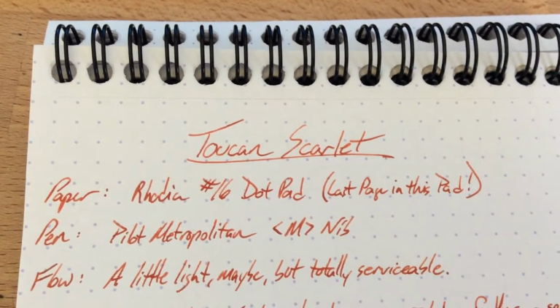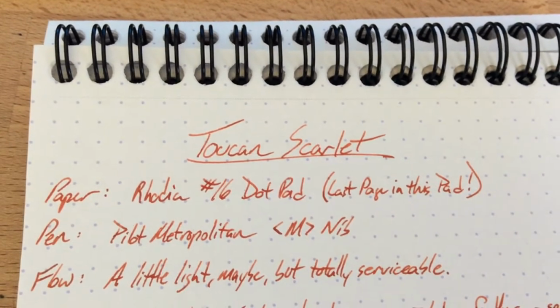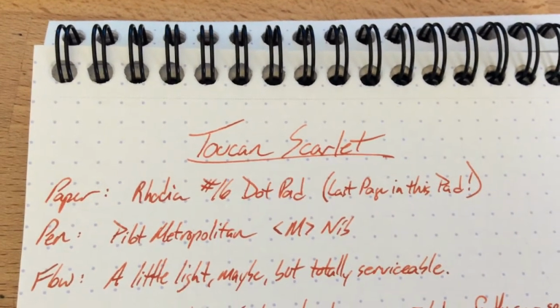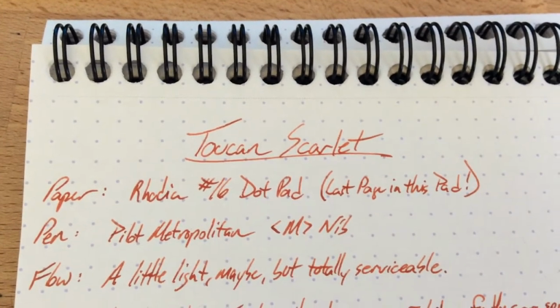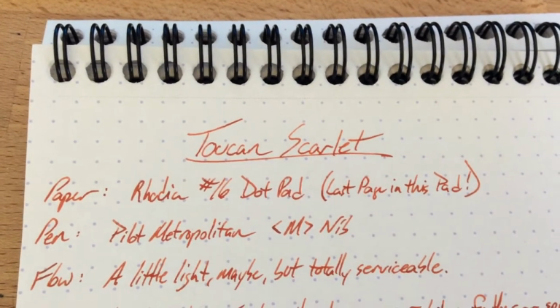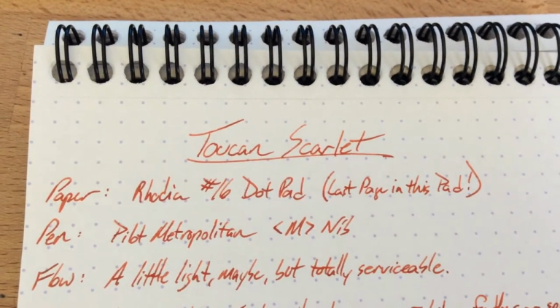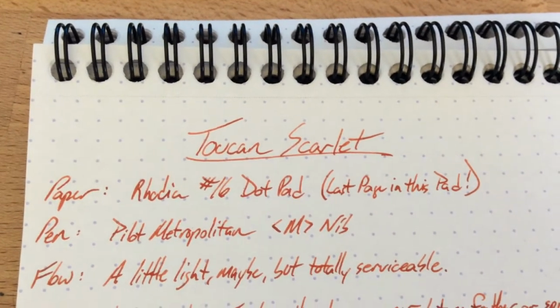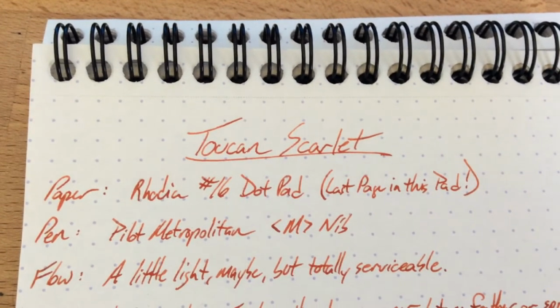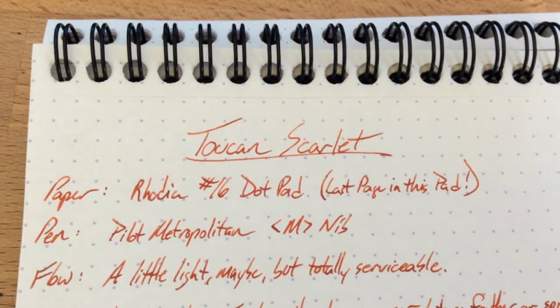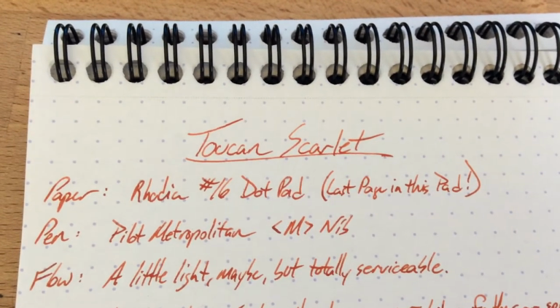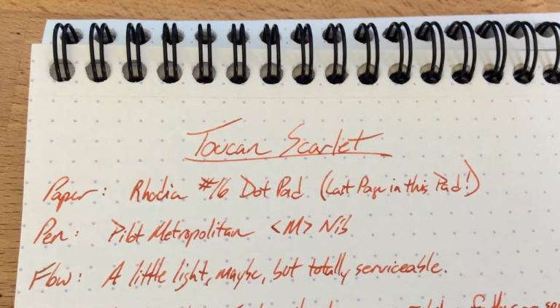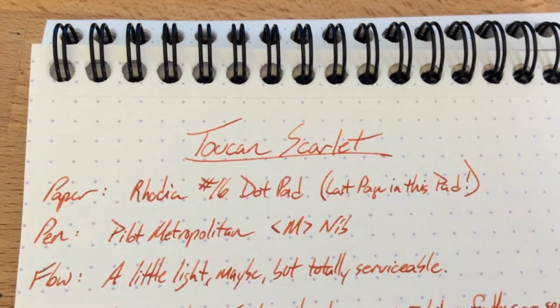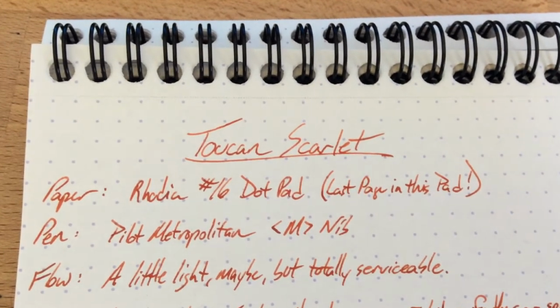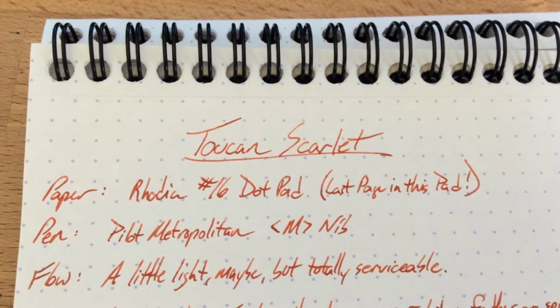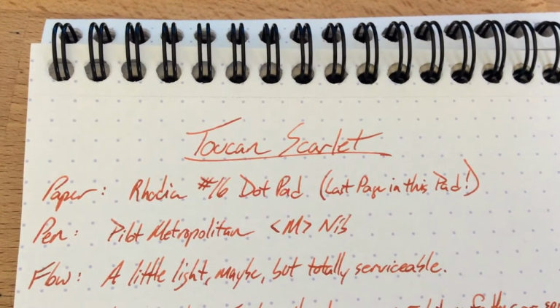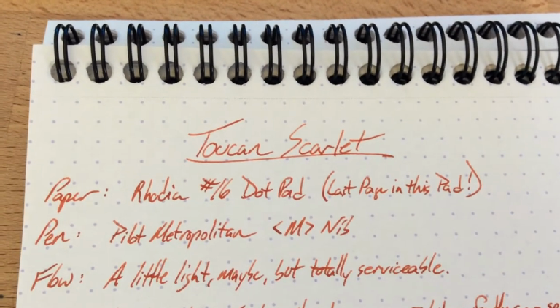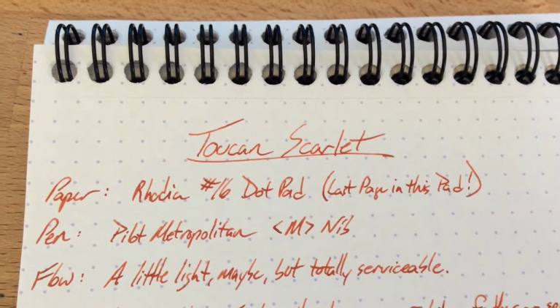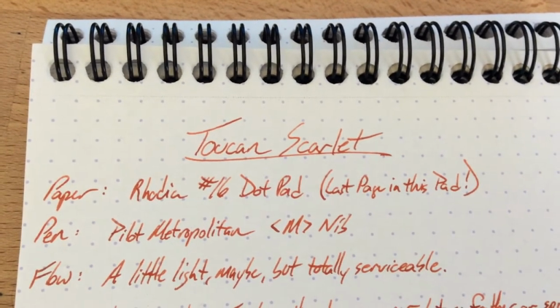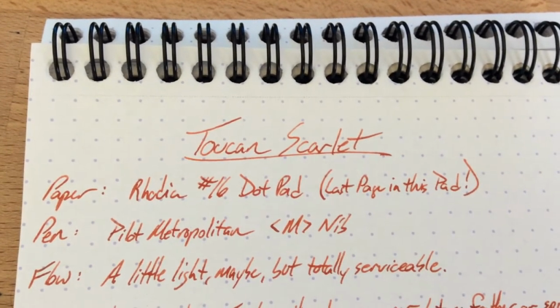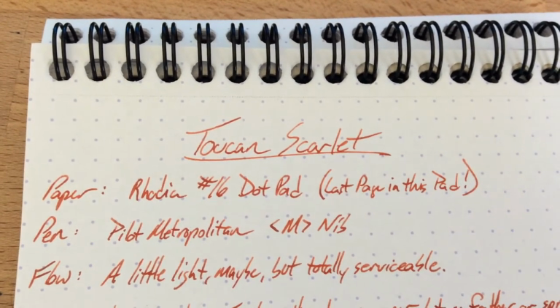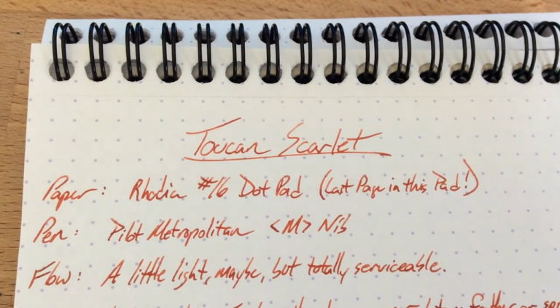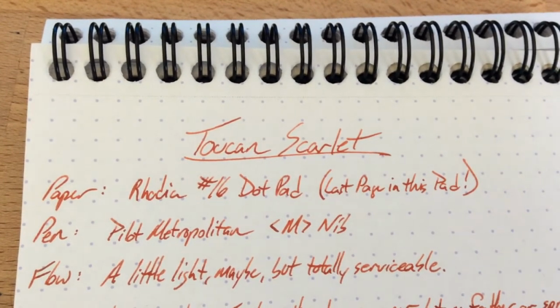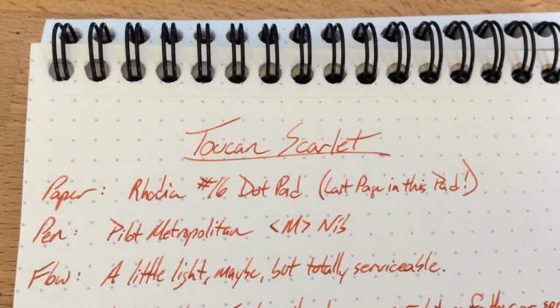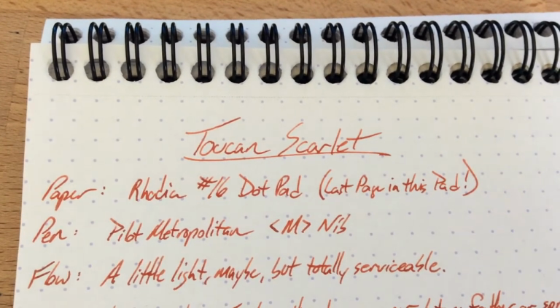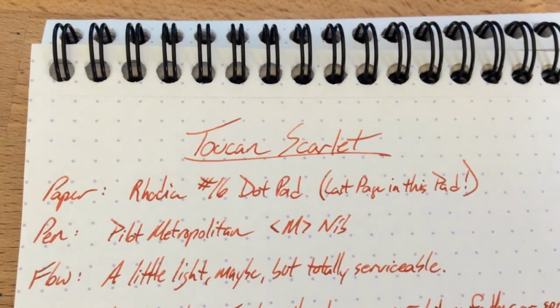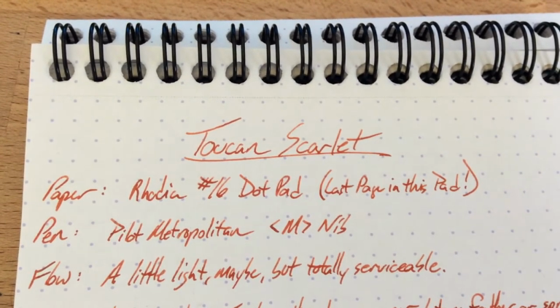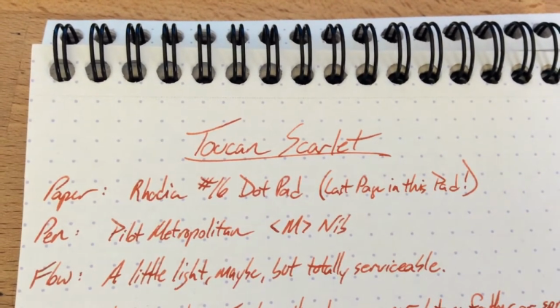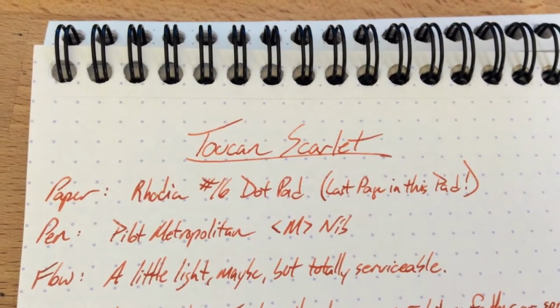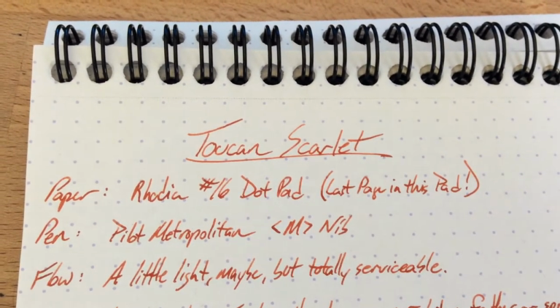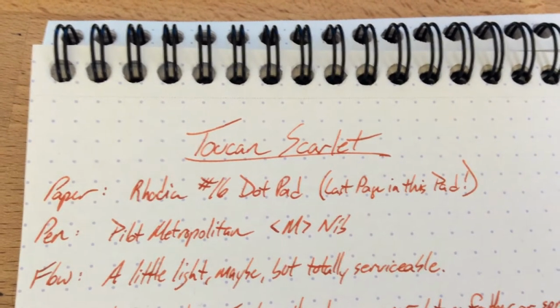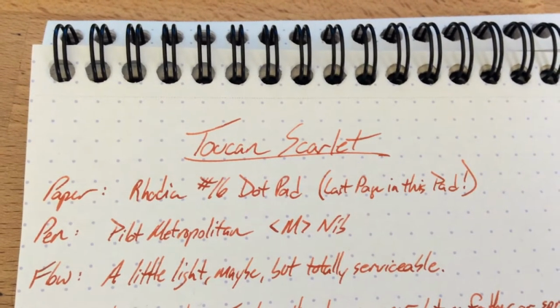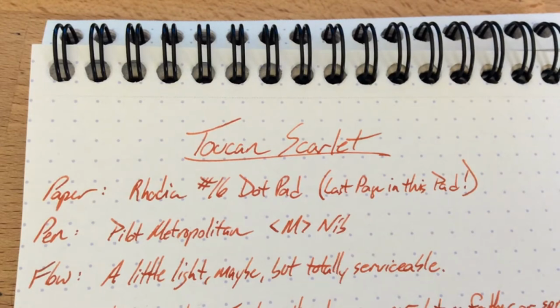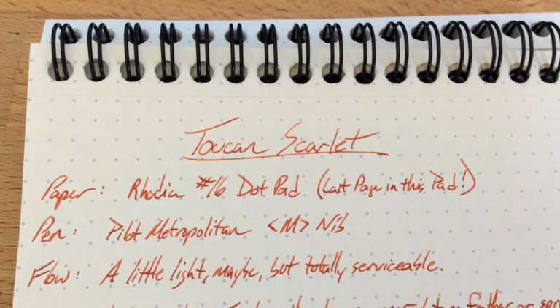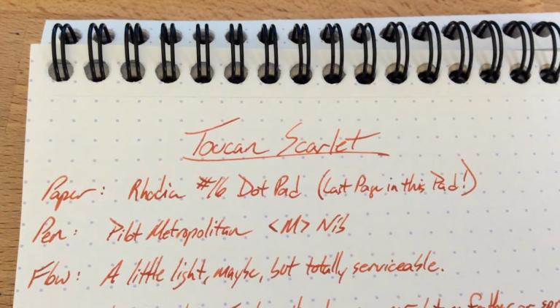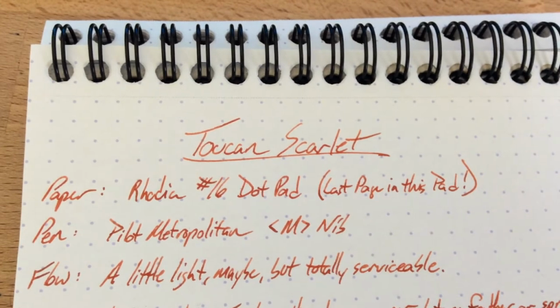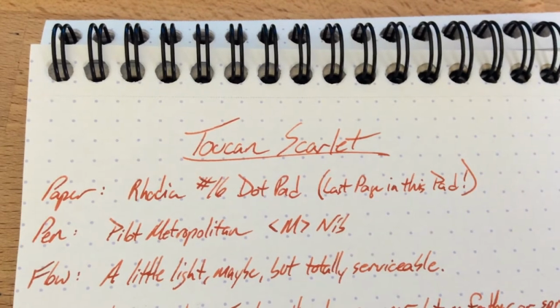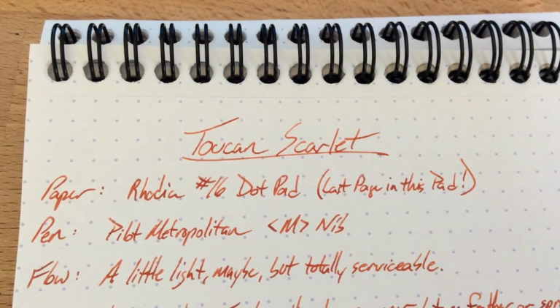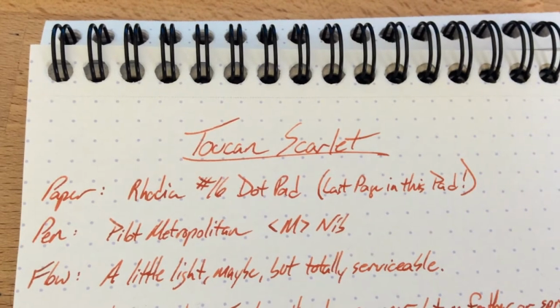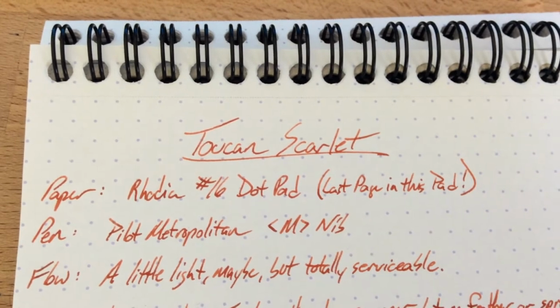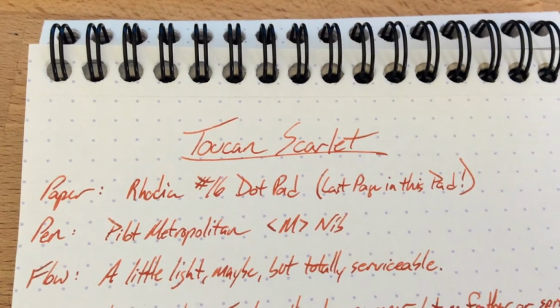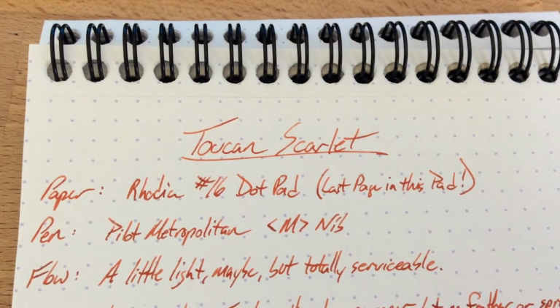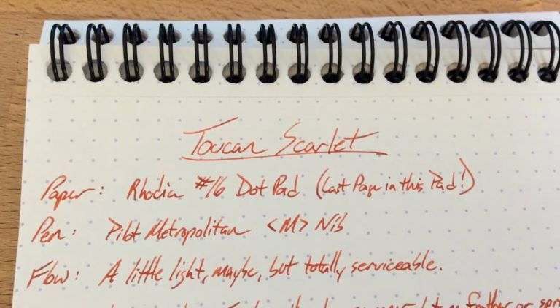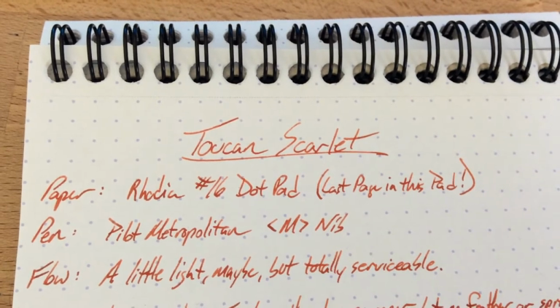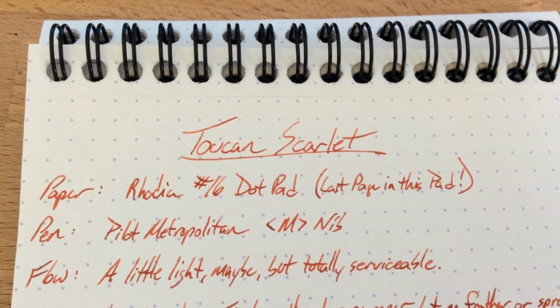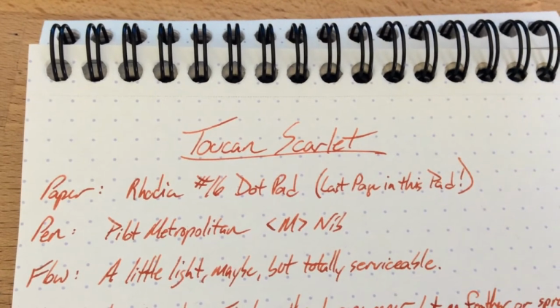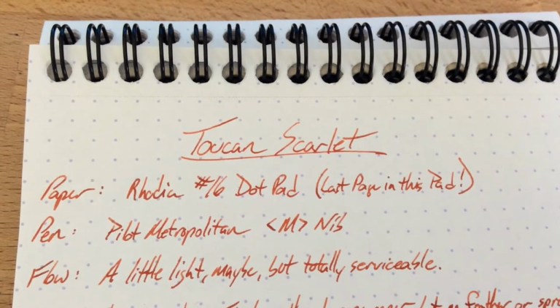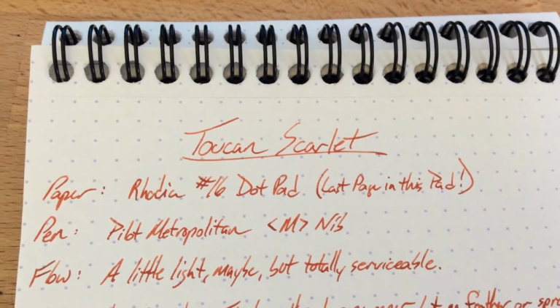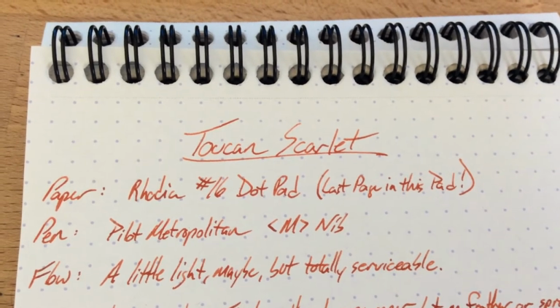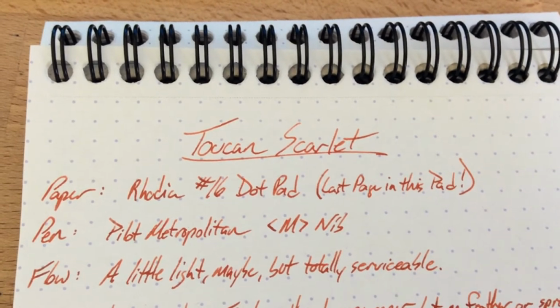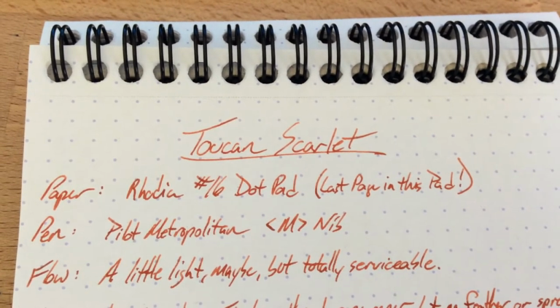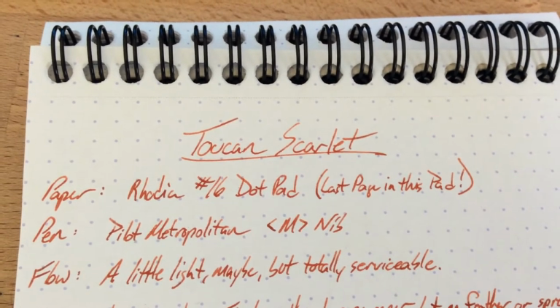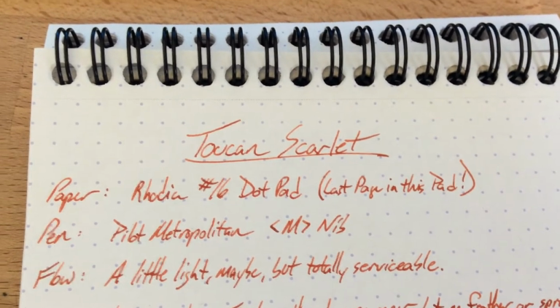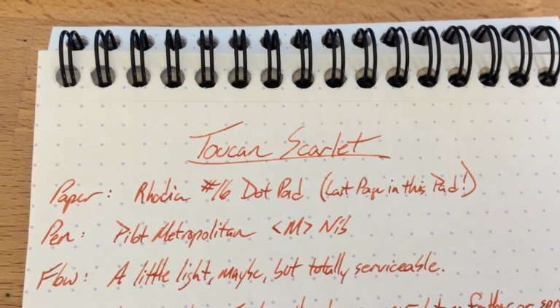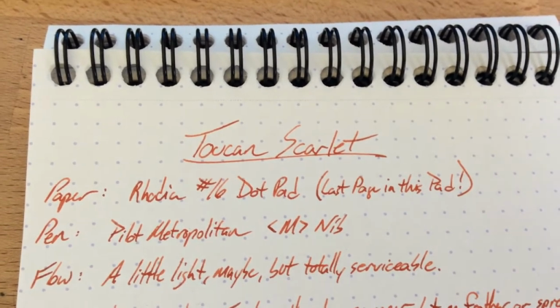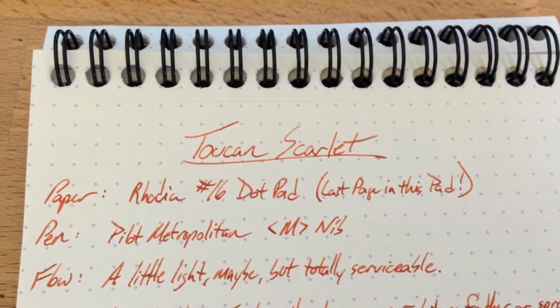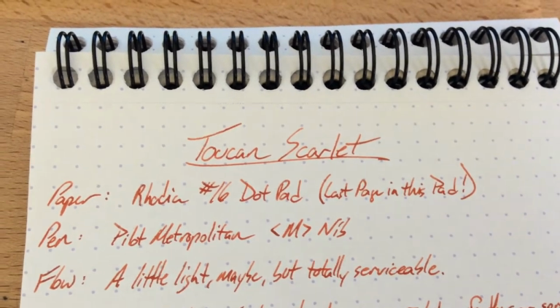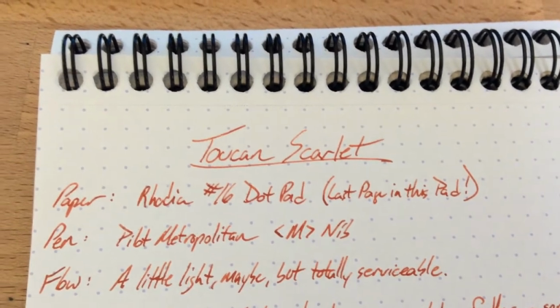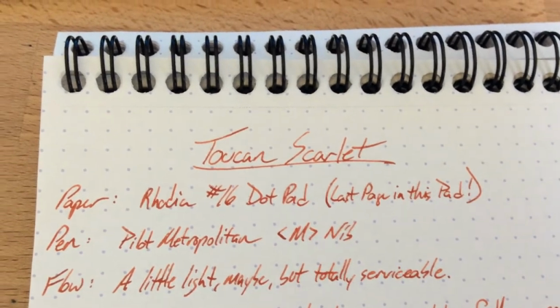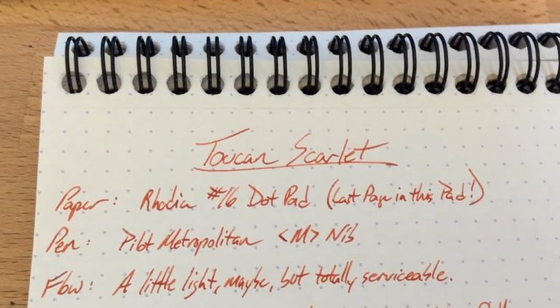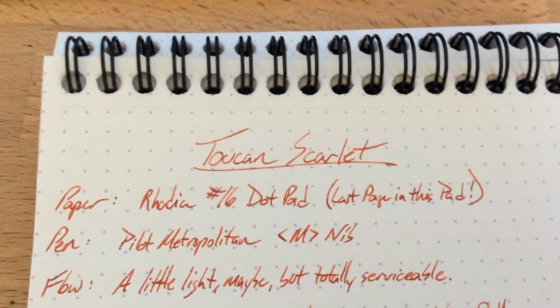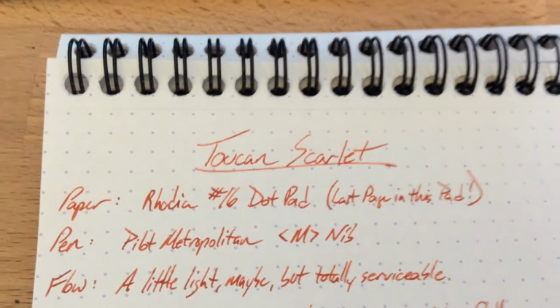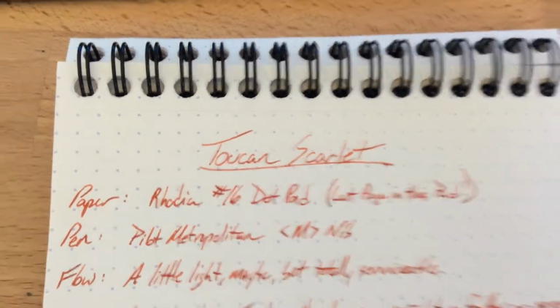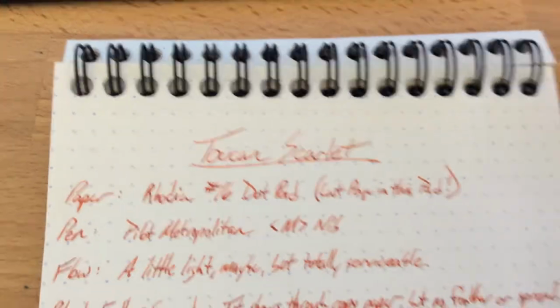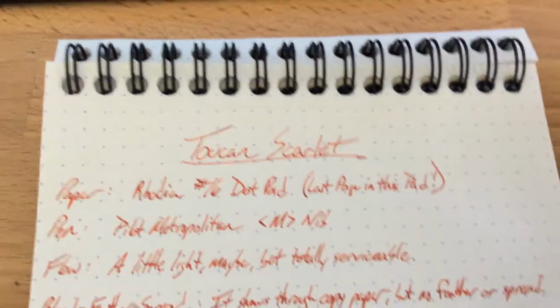Hello and welcome to an InkDependence.com brief video review and water drop test. This time we have Toucan Scarlett for you.